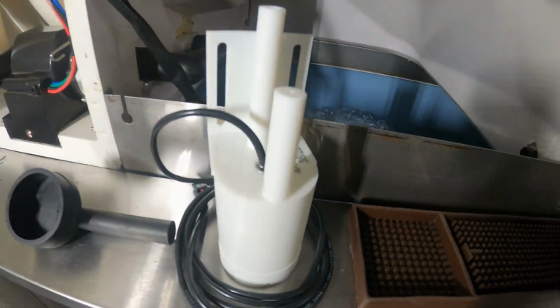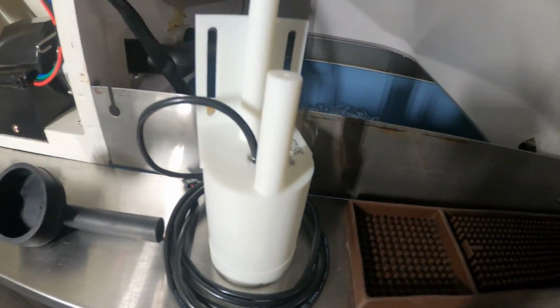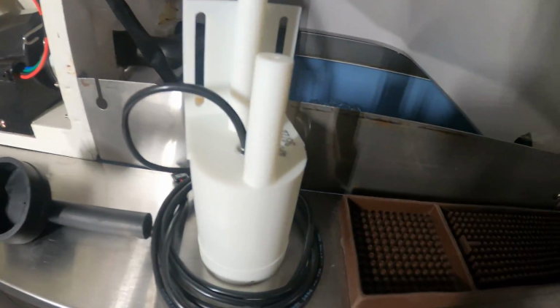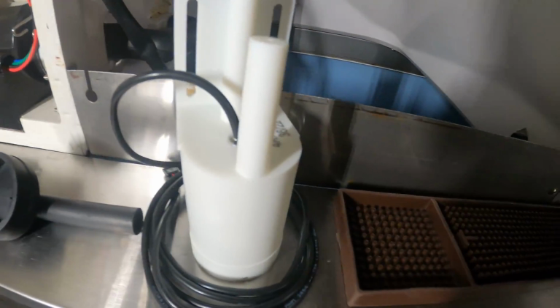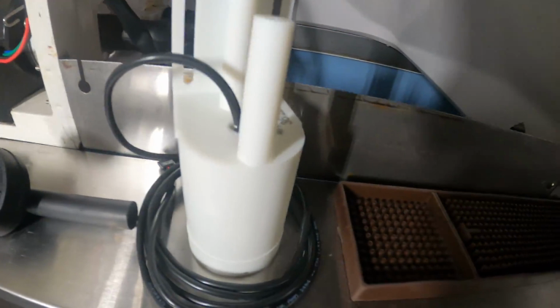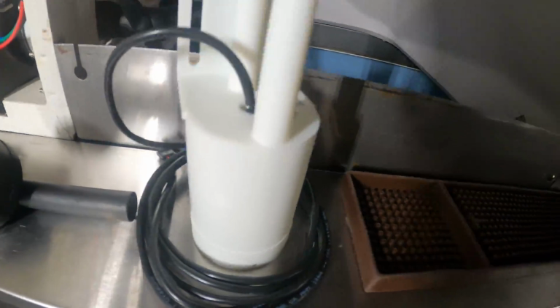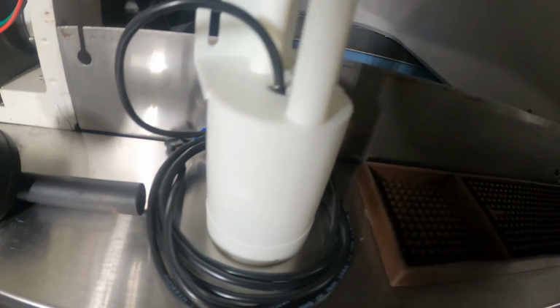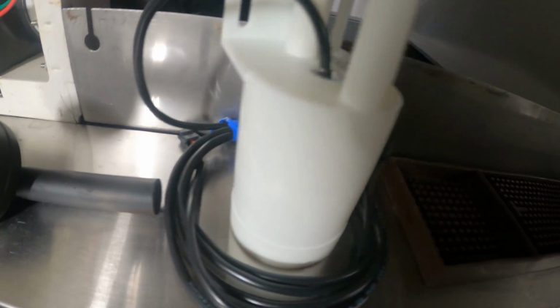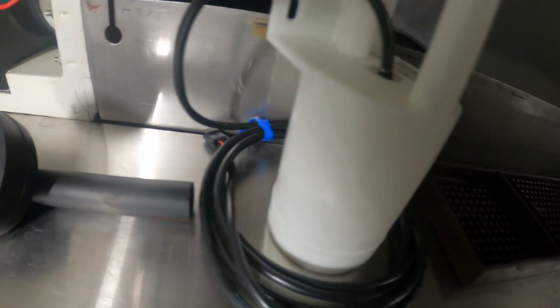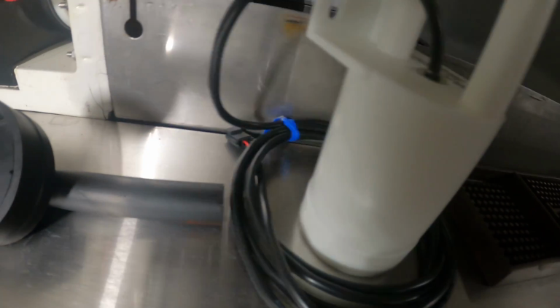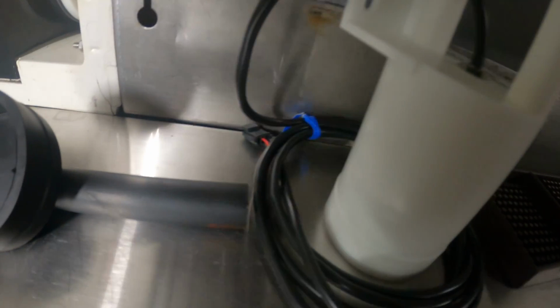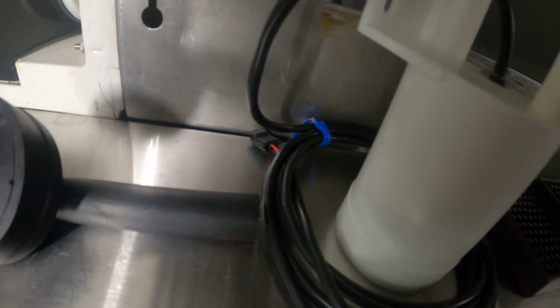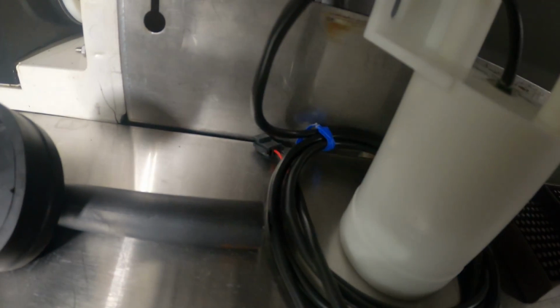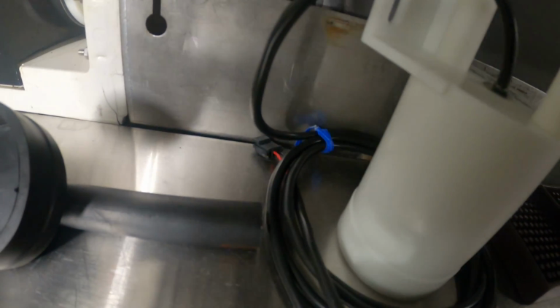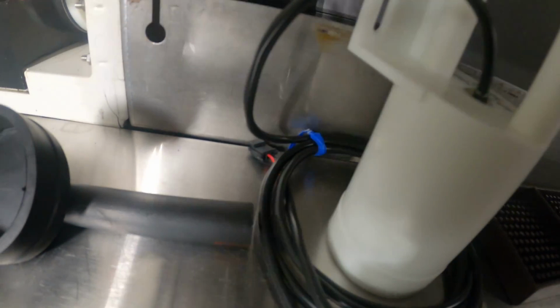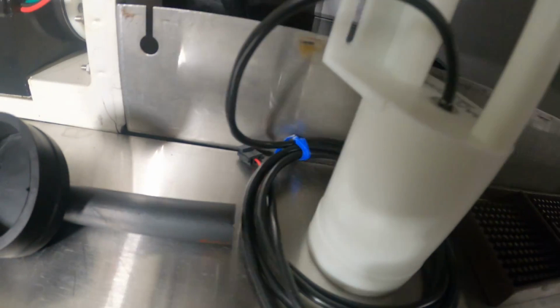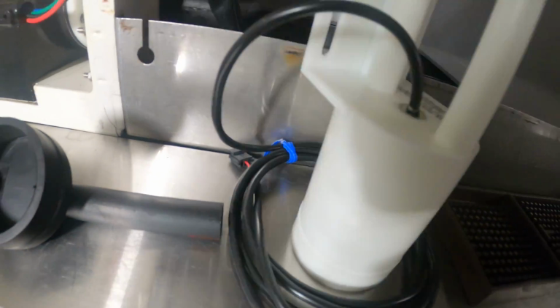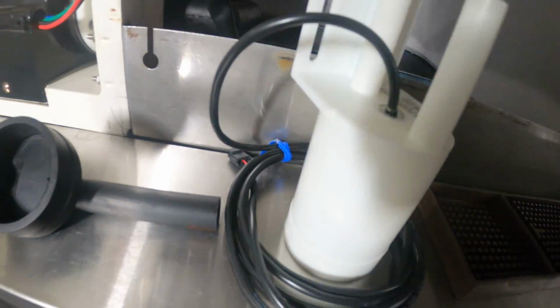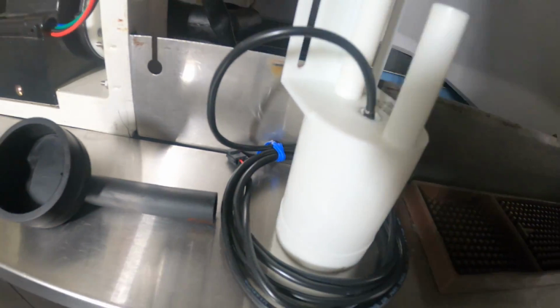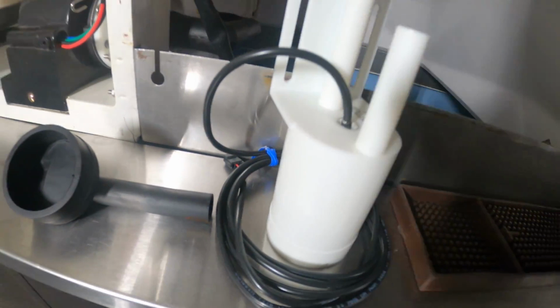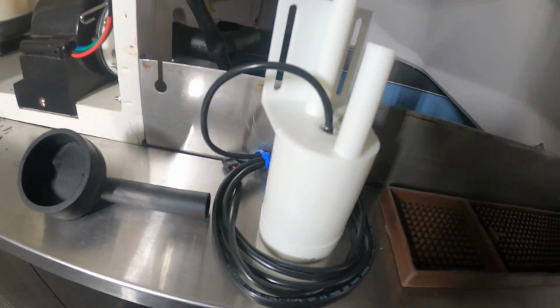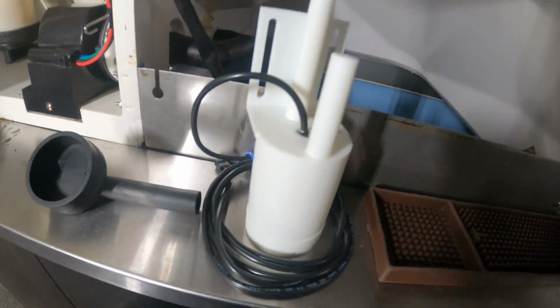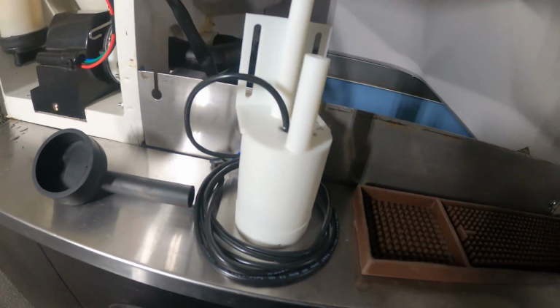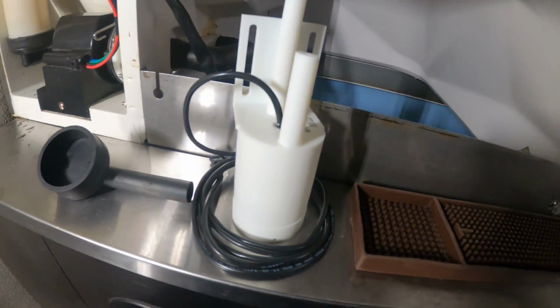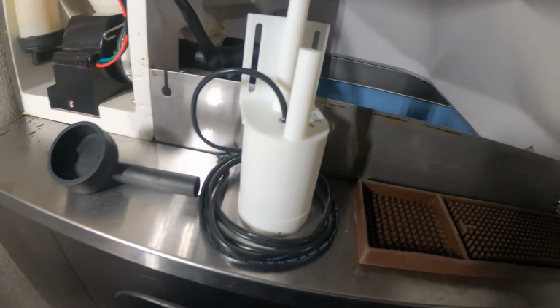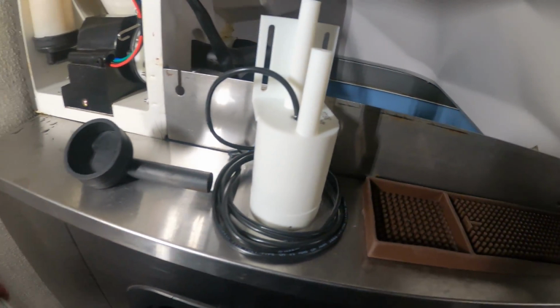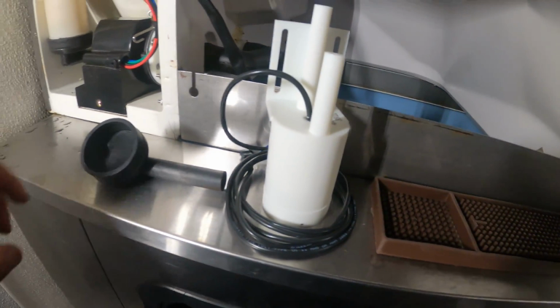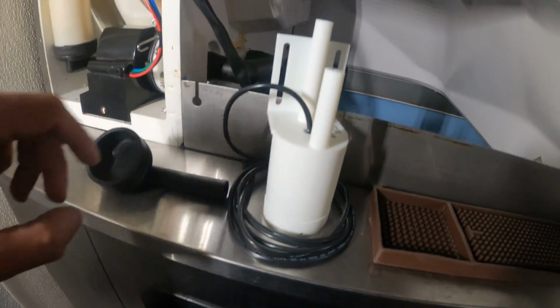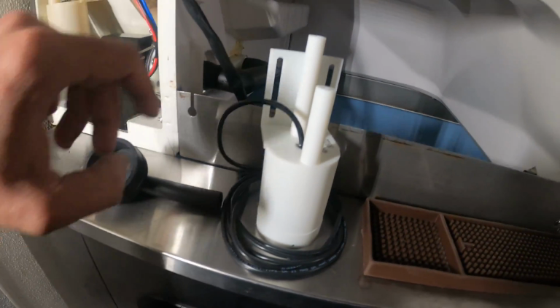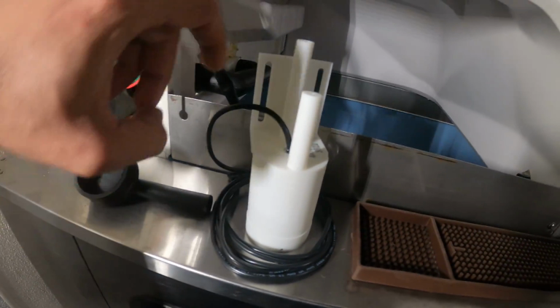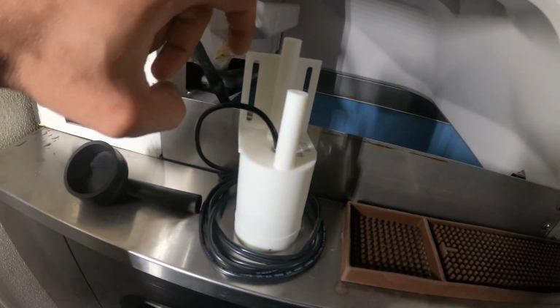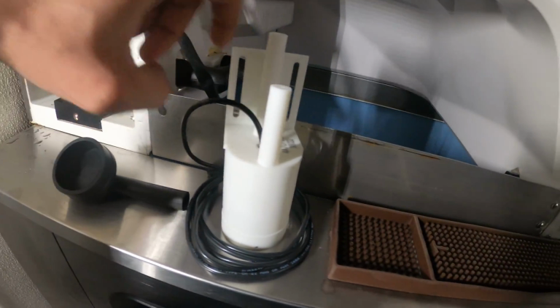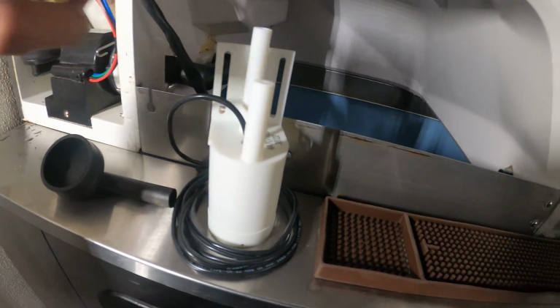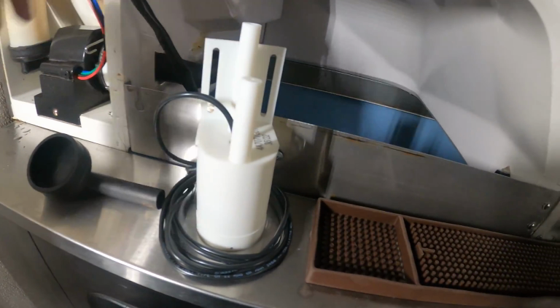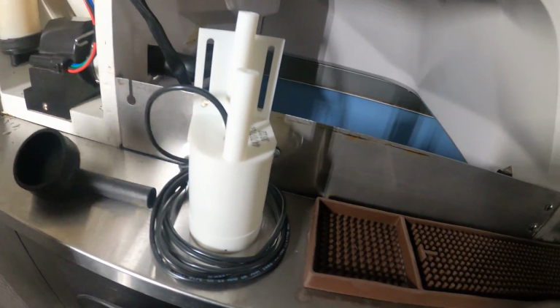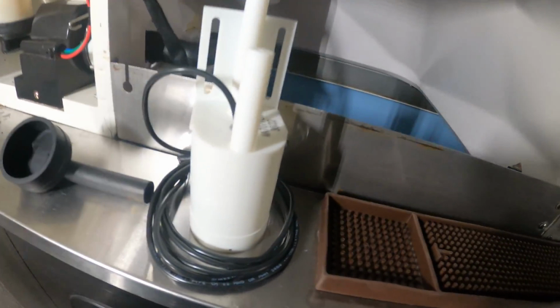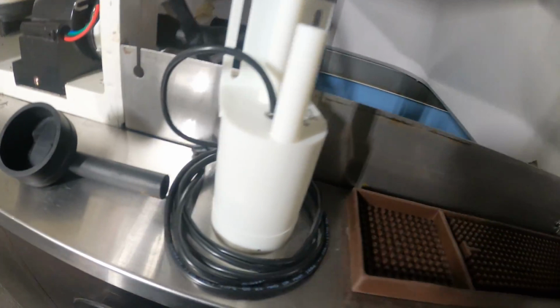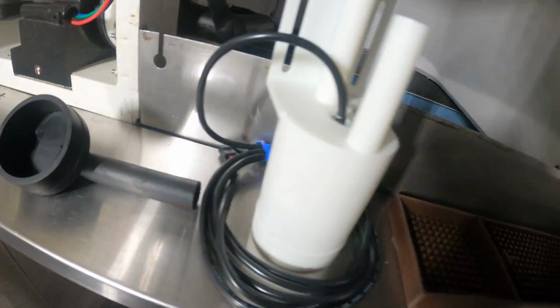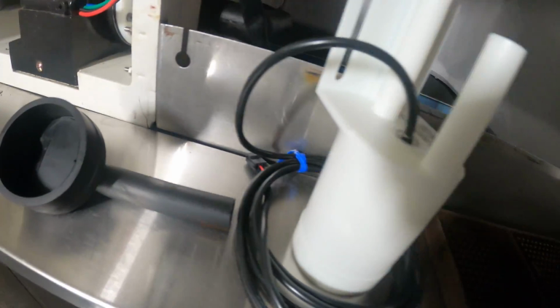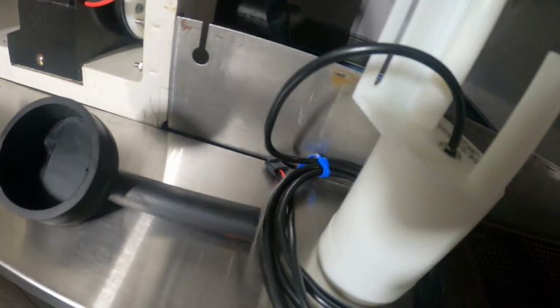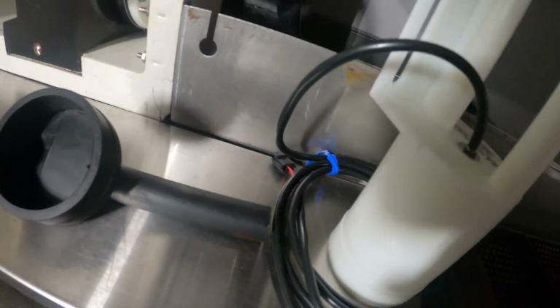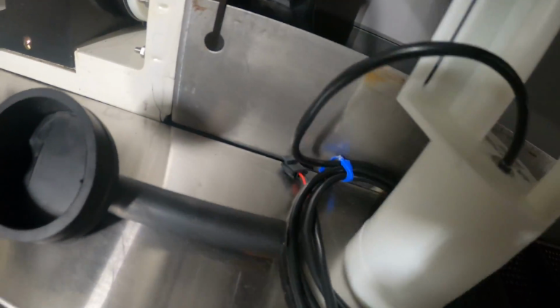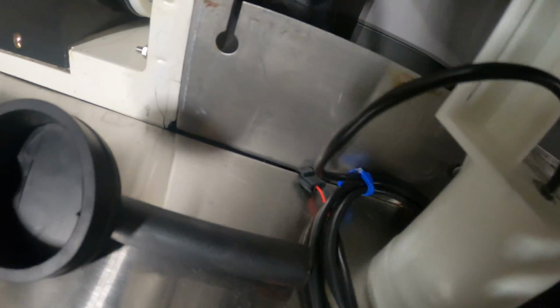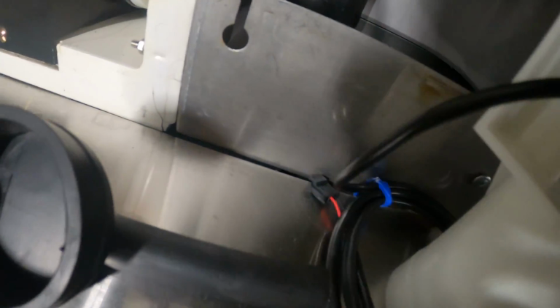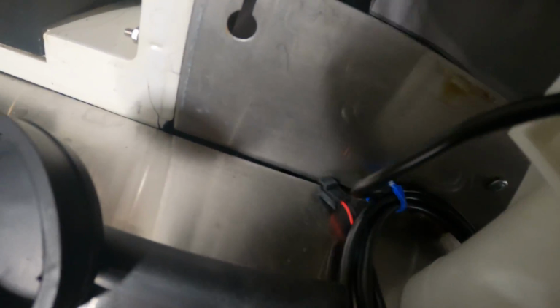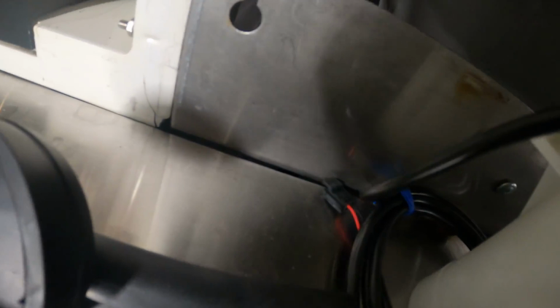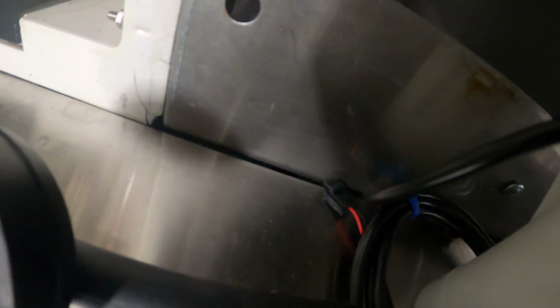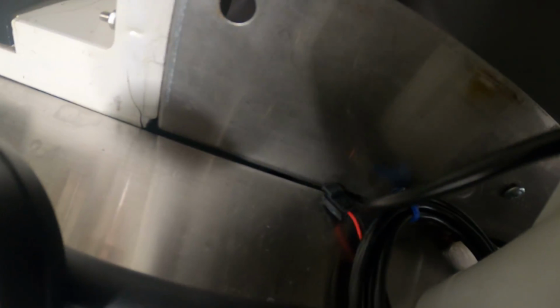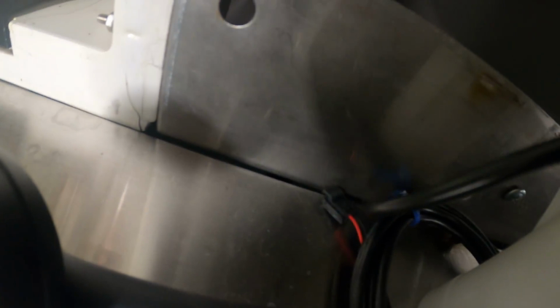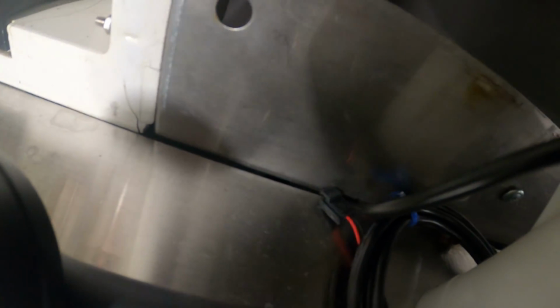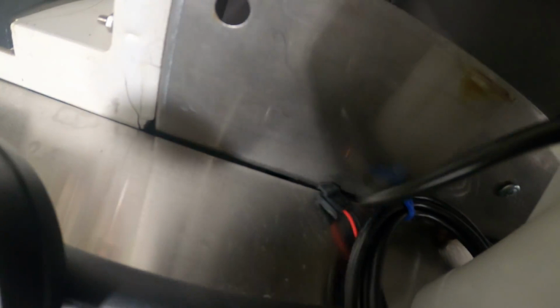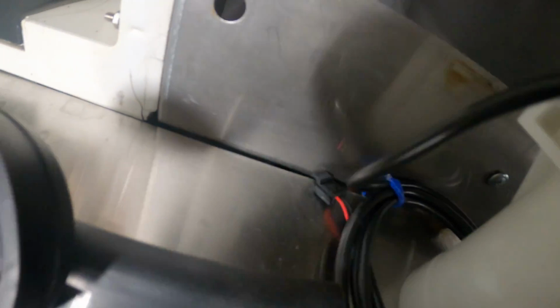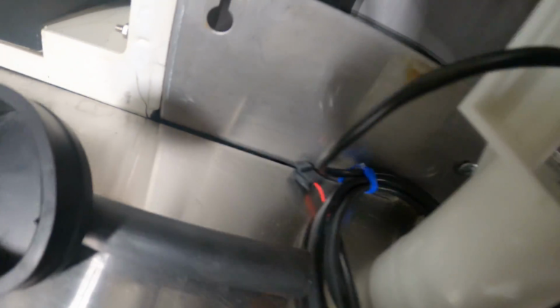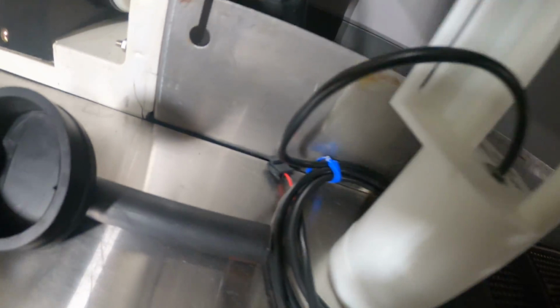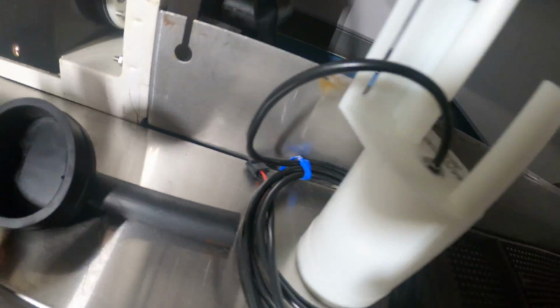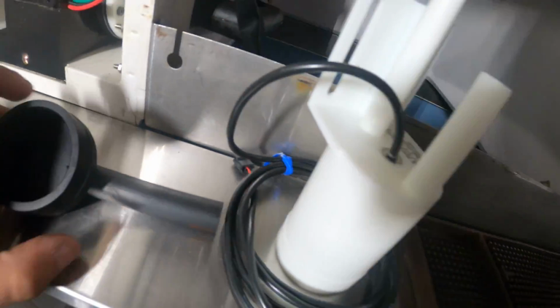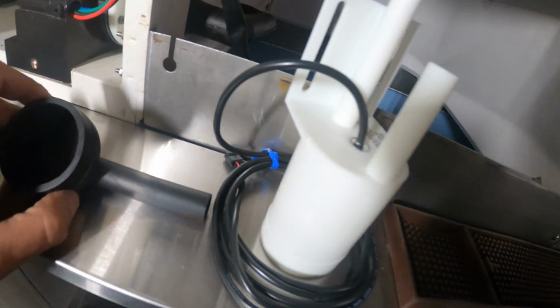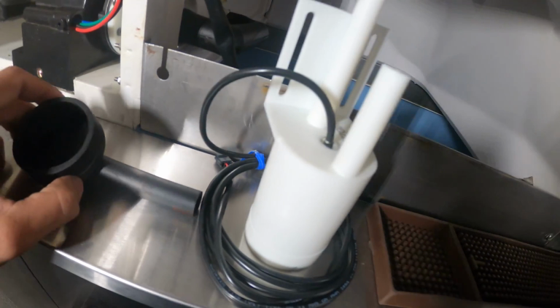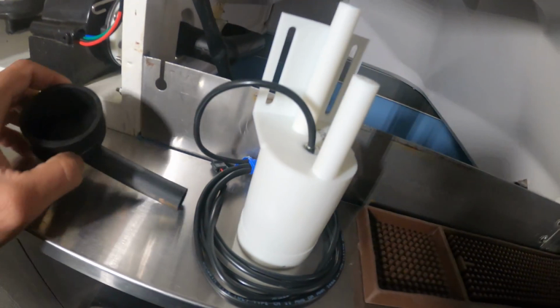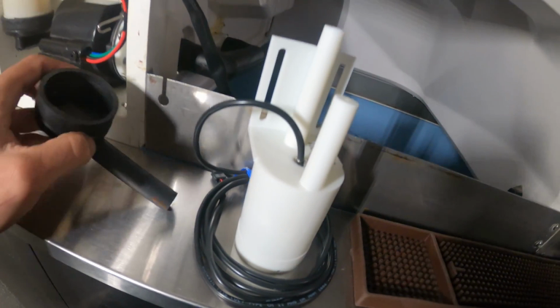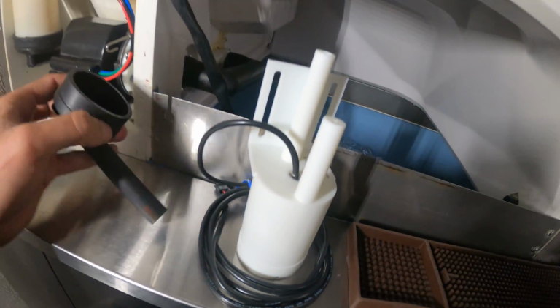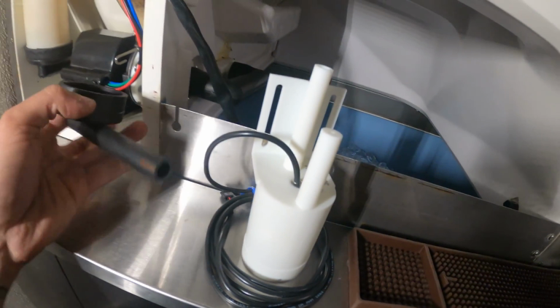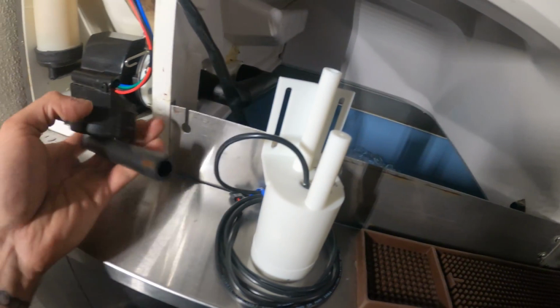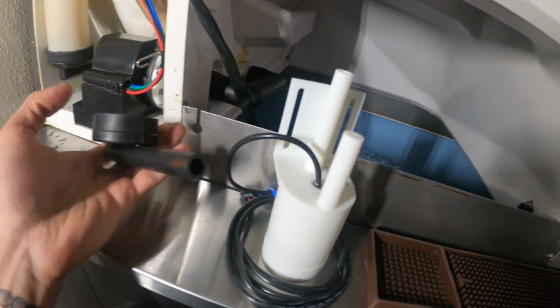Here's the new float switch — super easy to install. Just two screws and a quick connector. Can't go wrong.